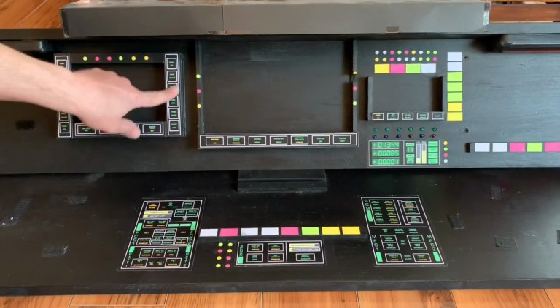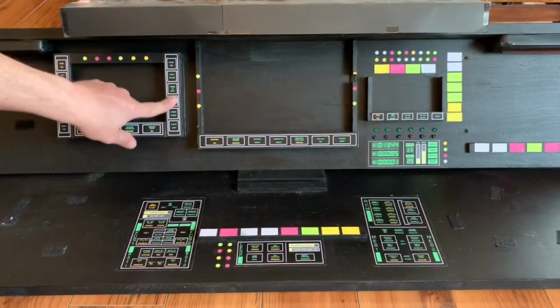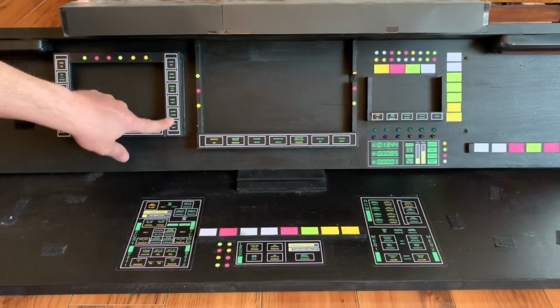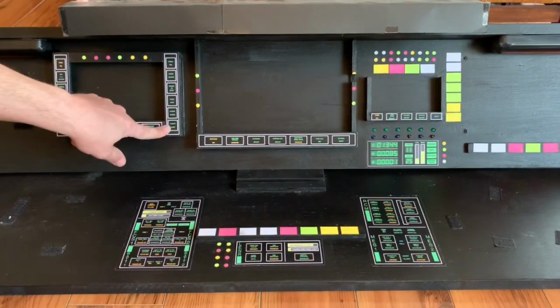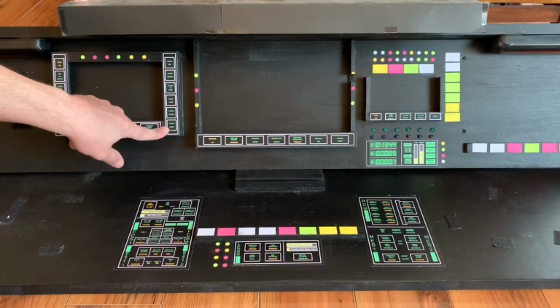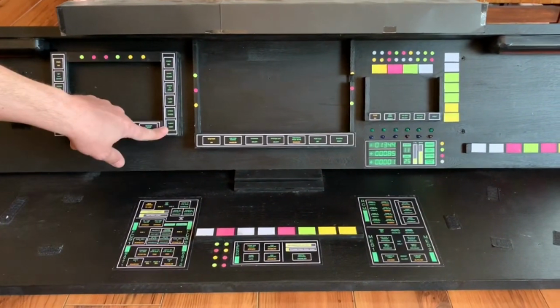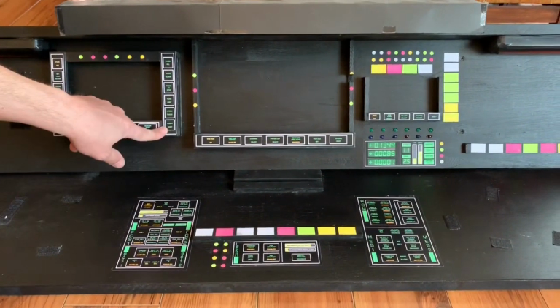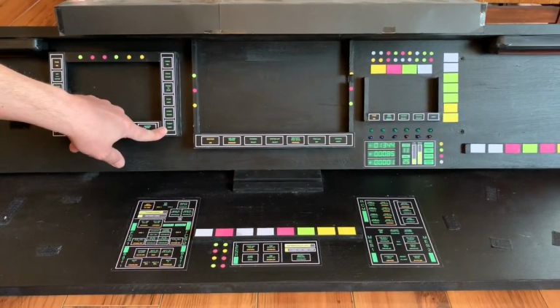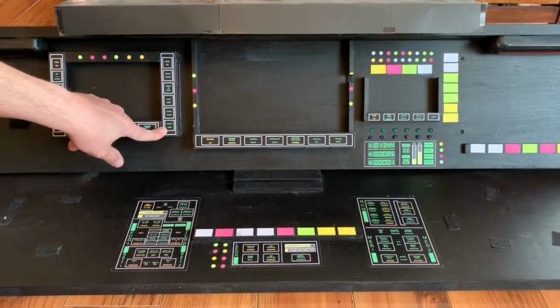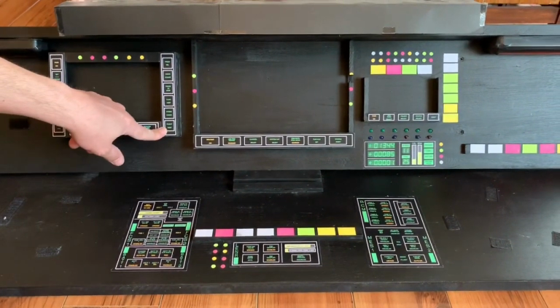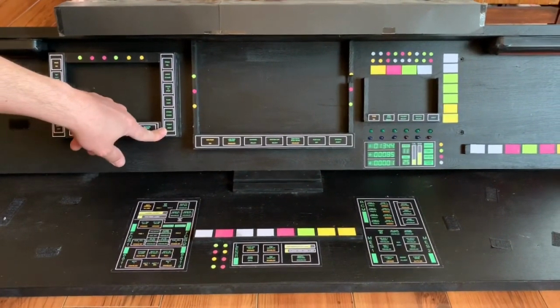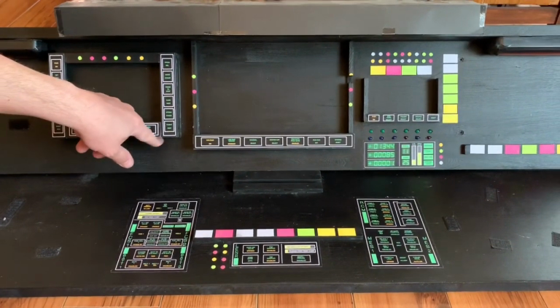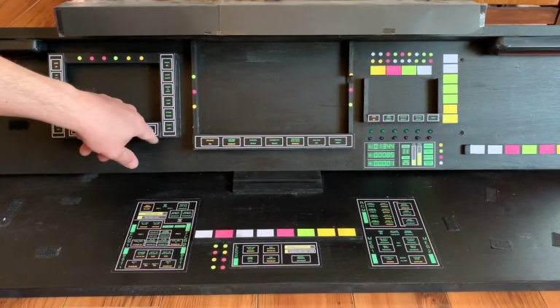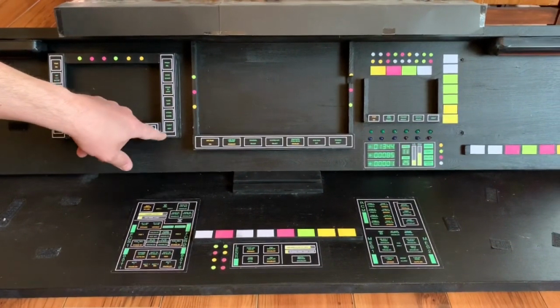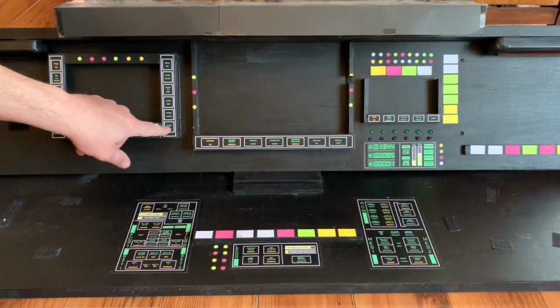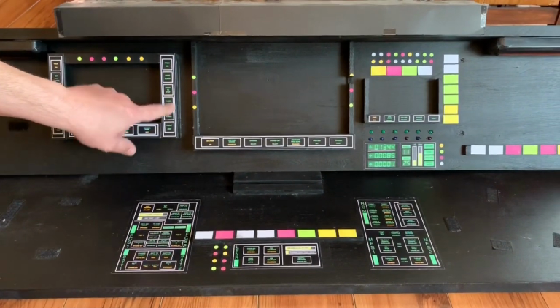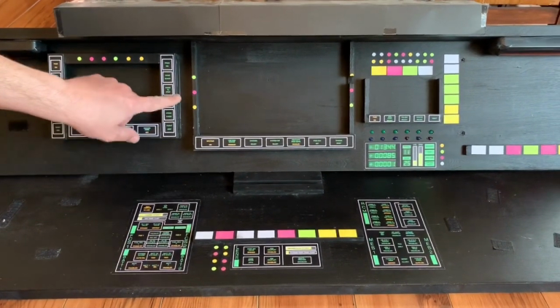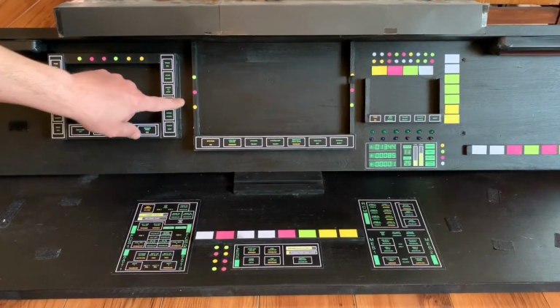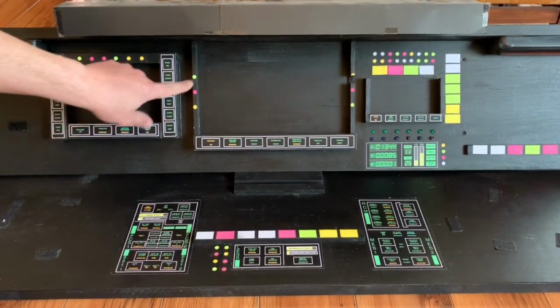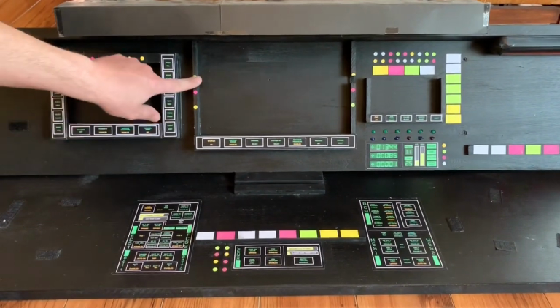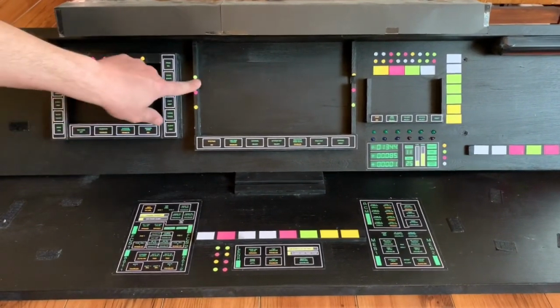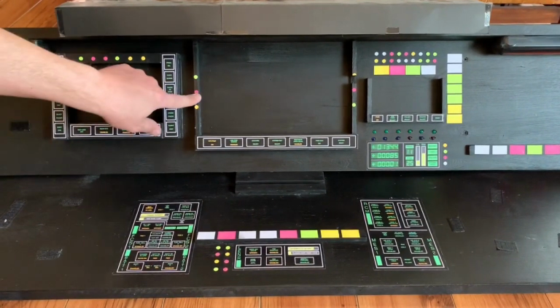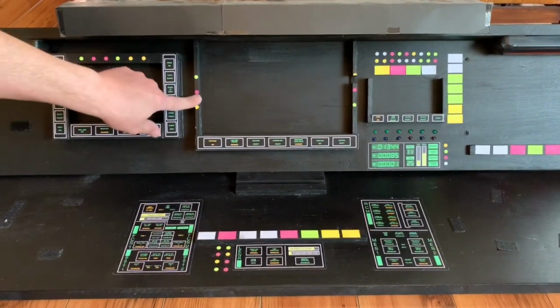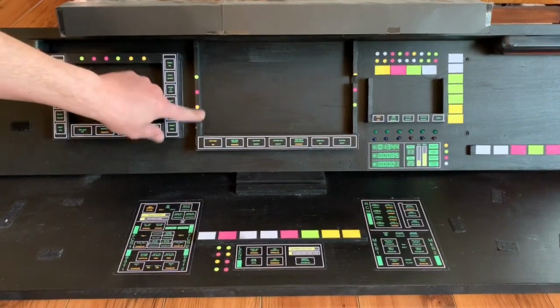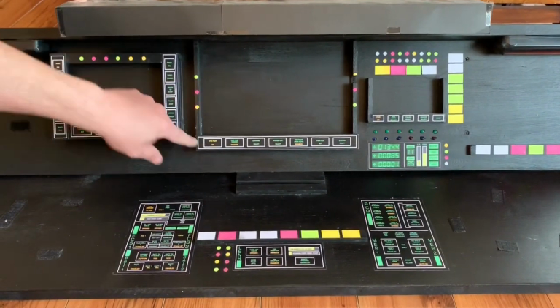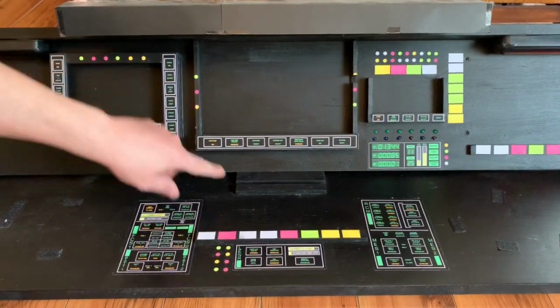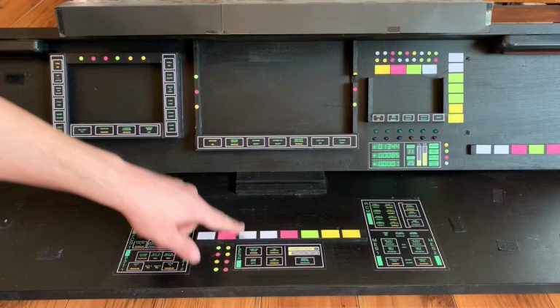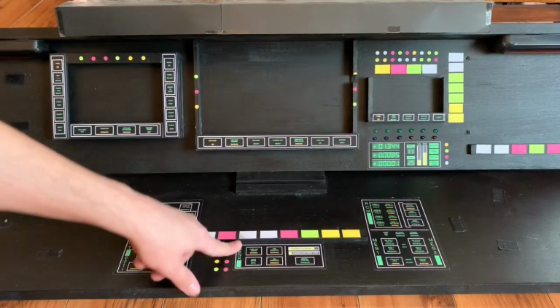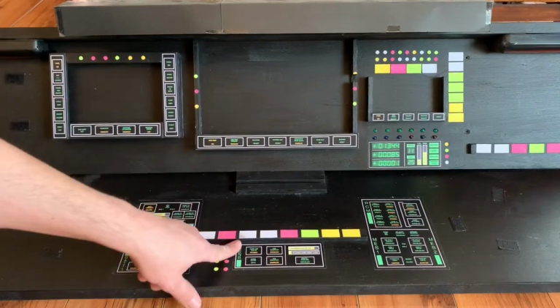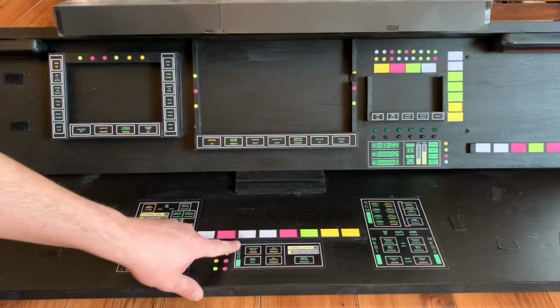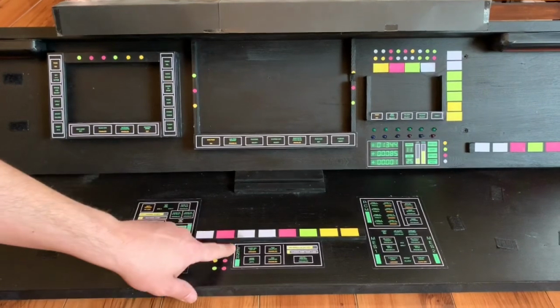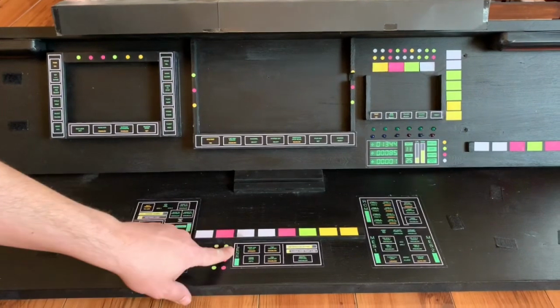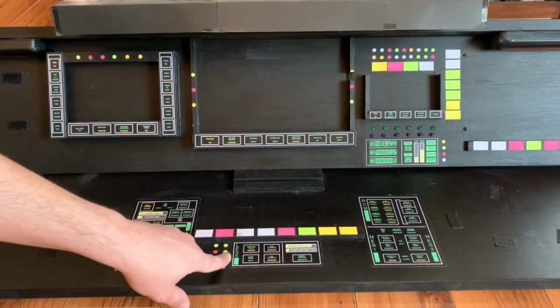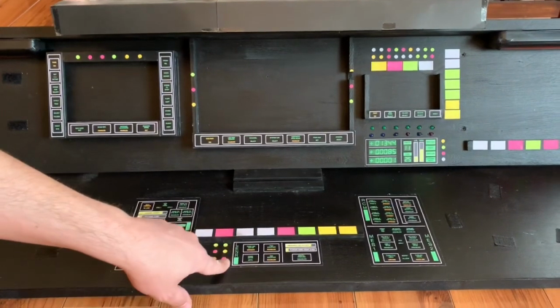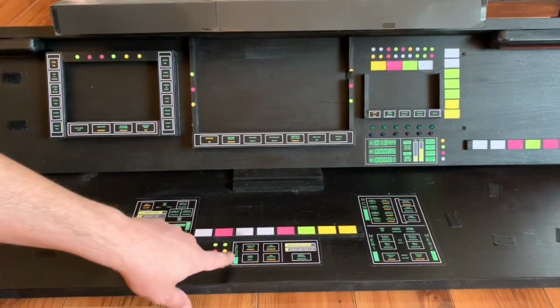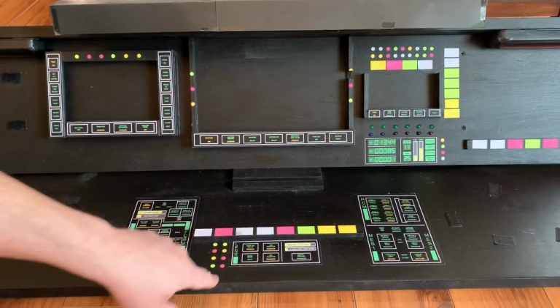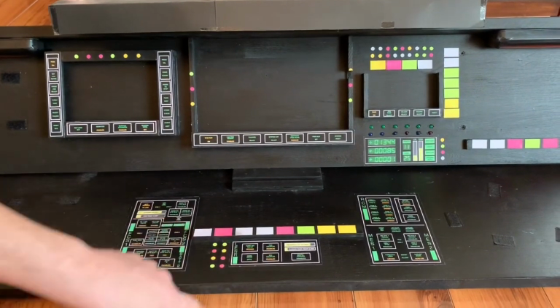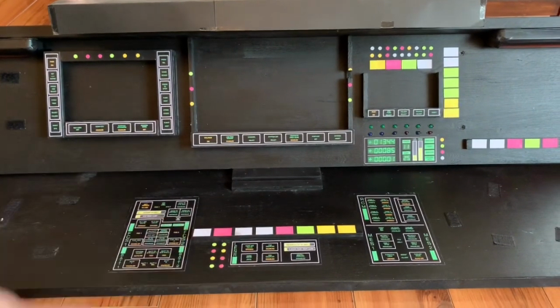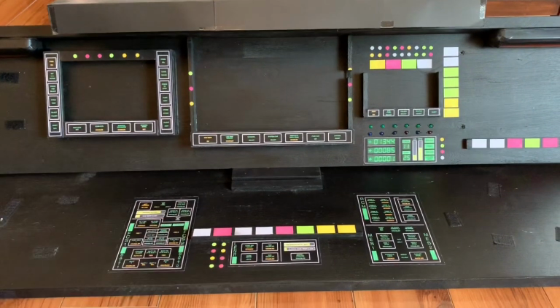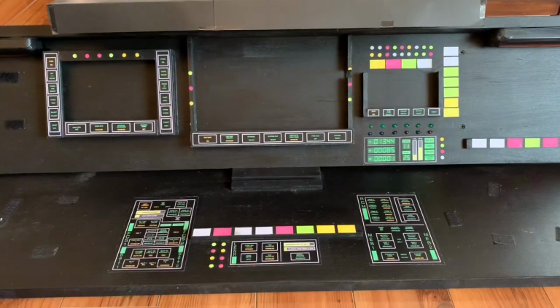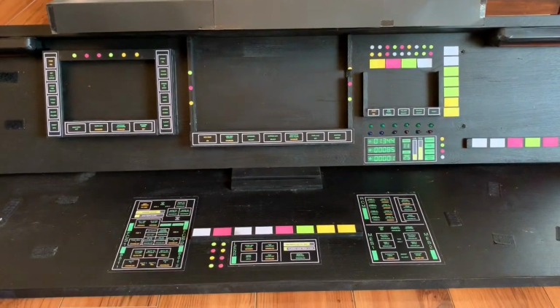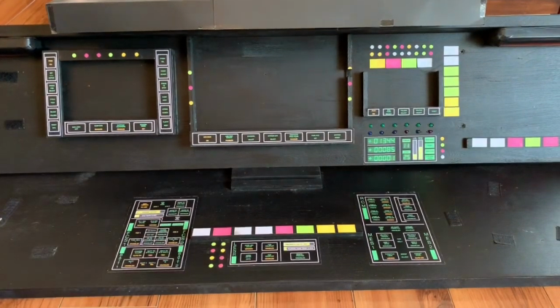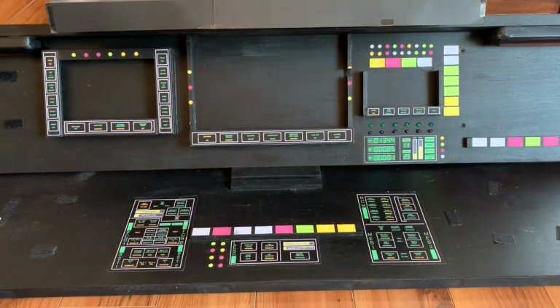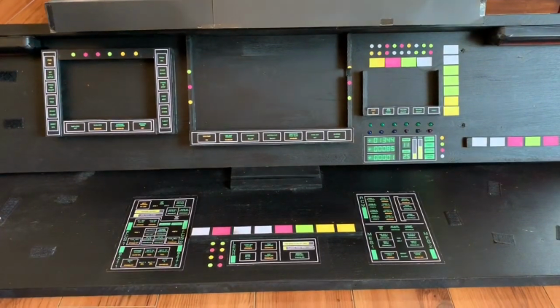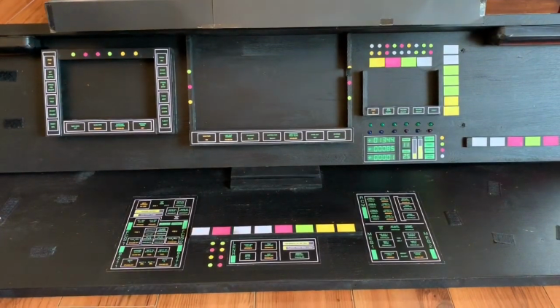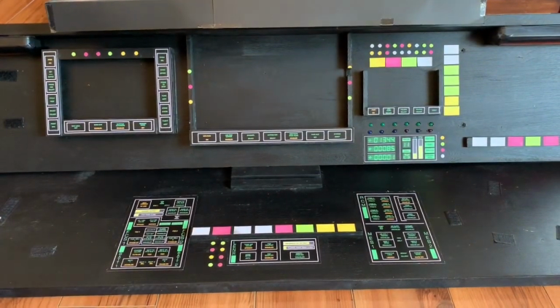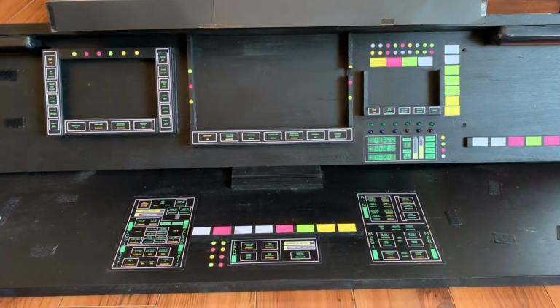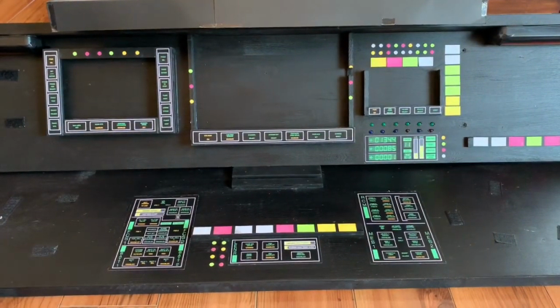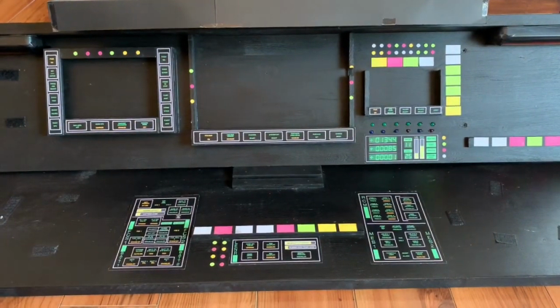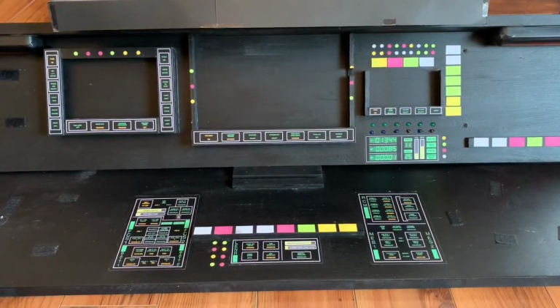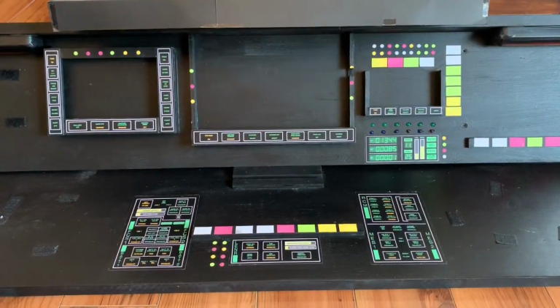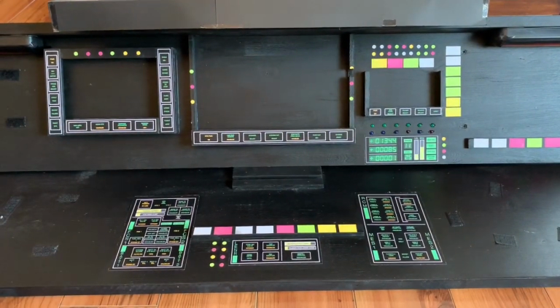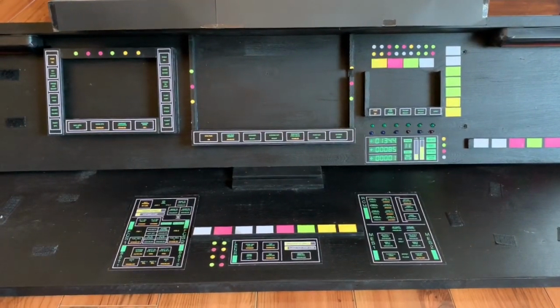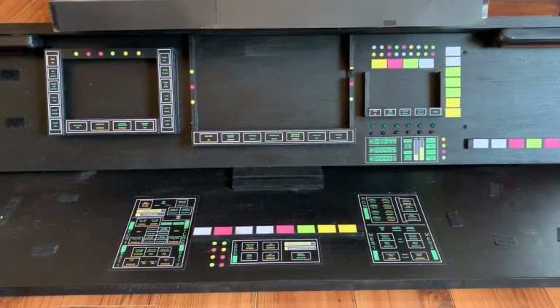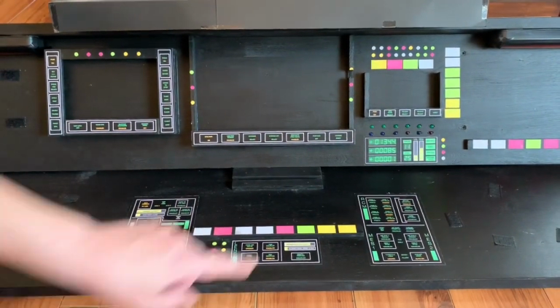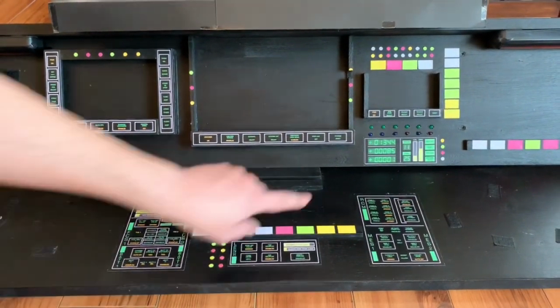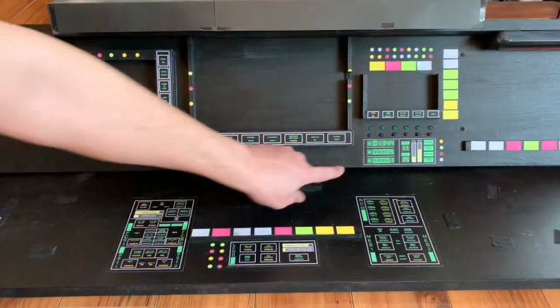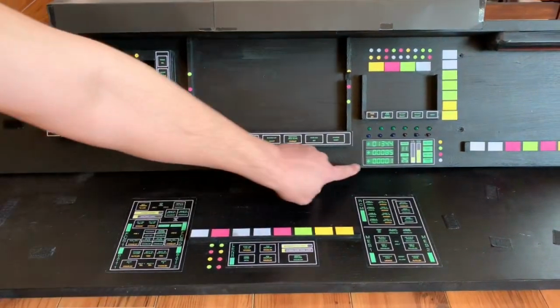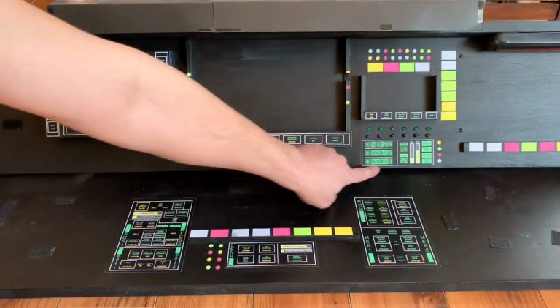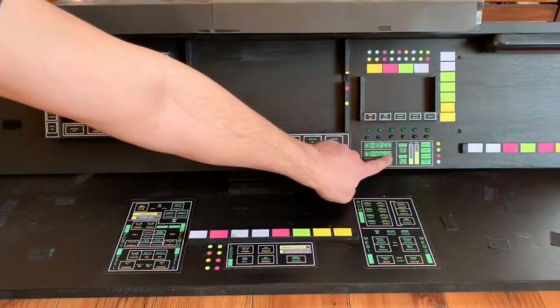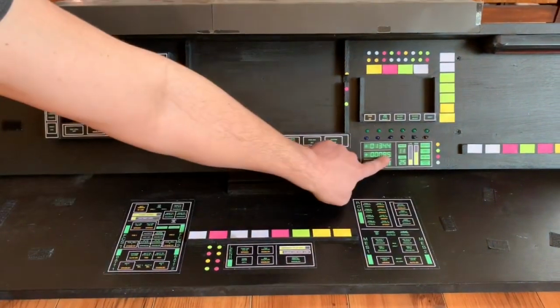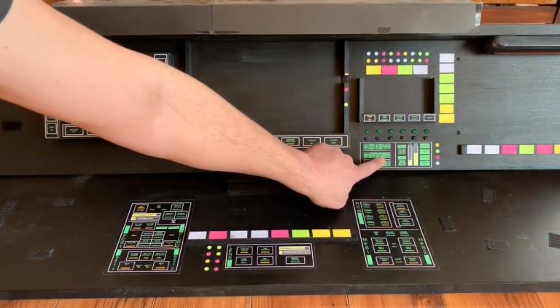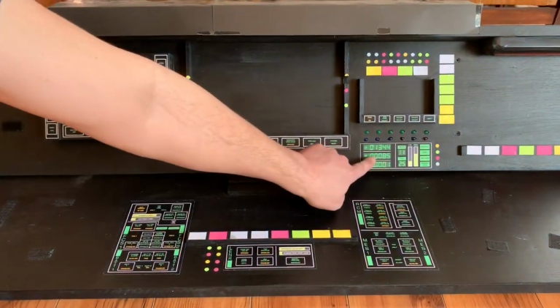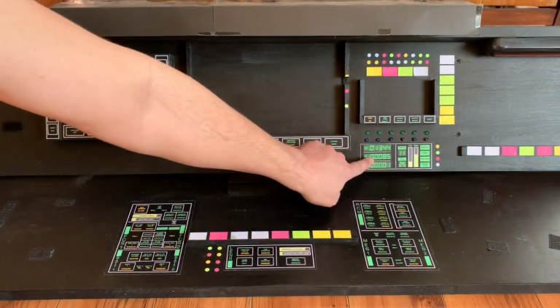Everything I colored in with highlighters — all these little buttons — everything lights up. These numbers all light up.